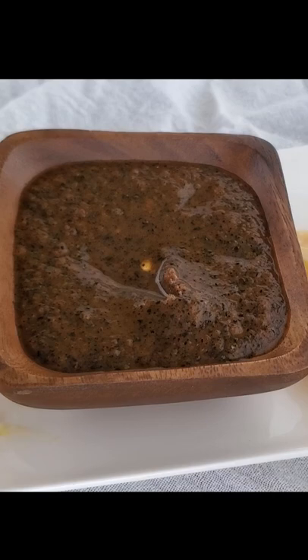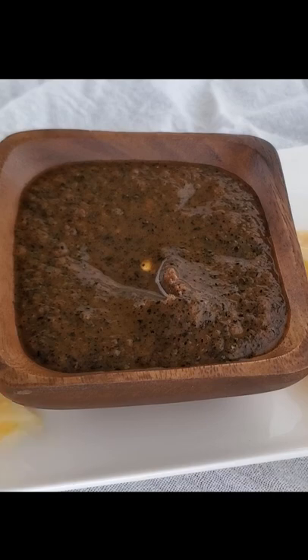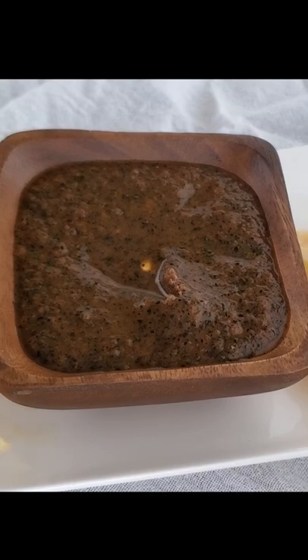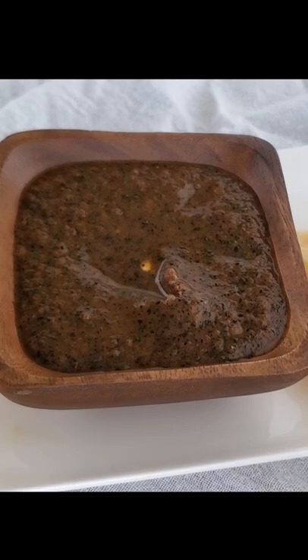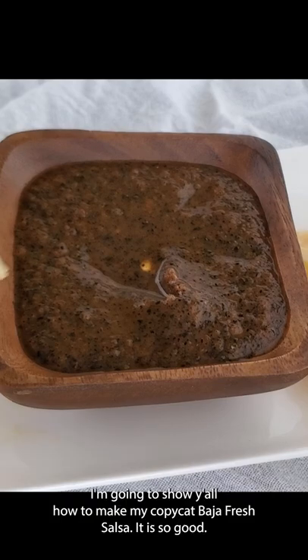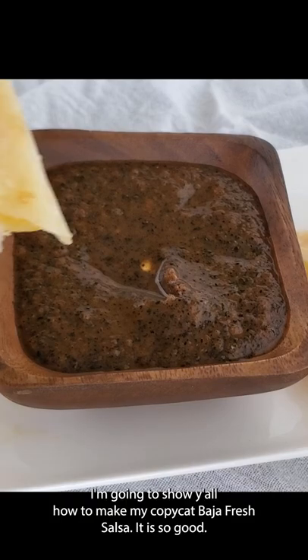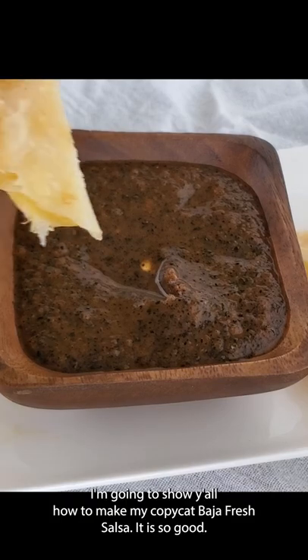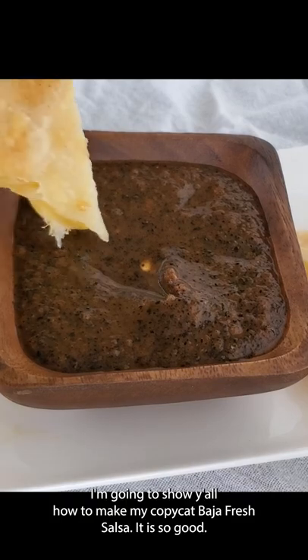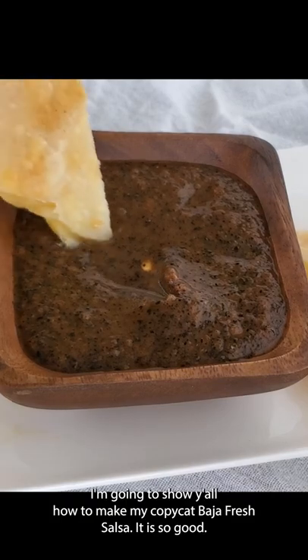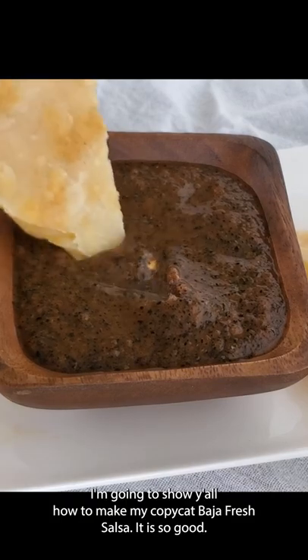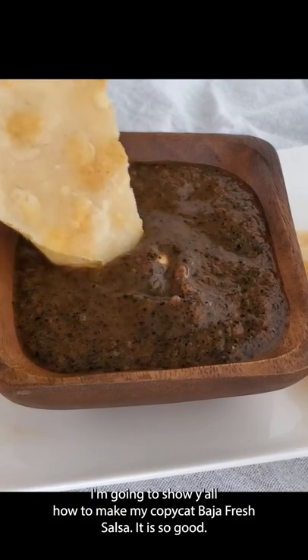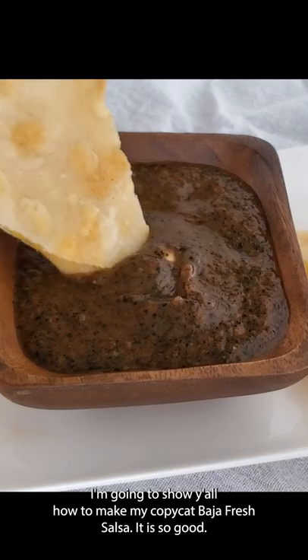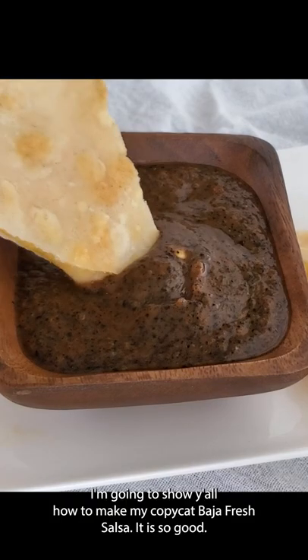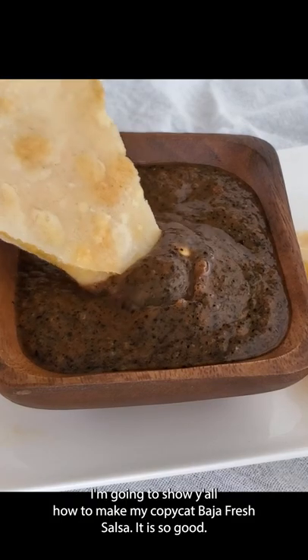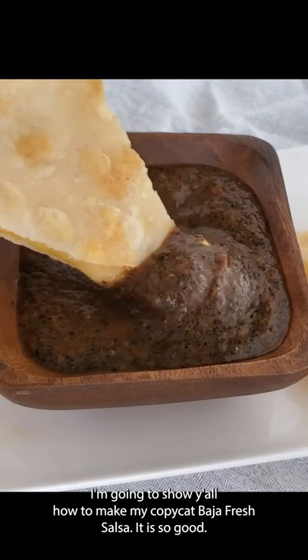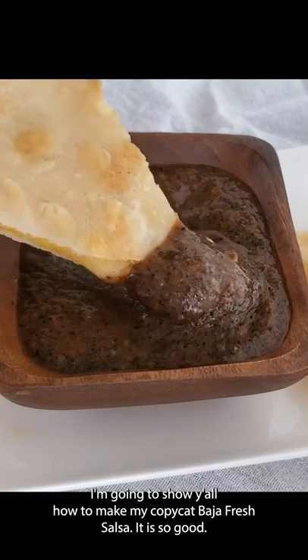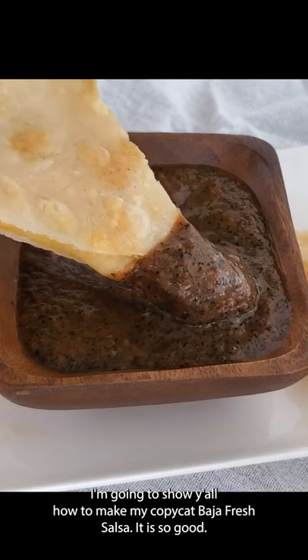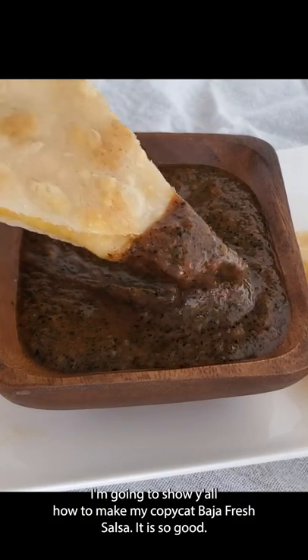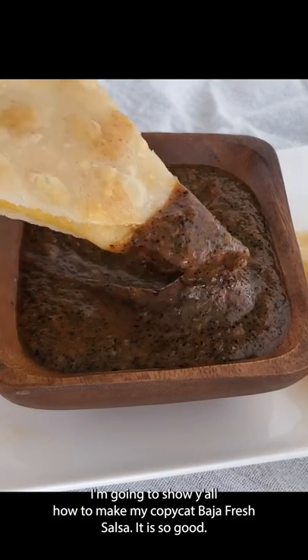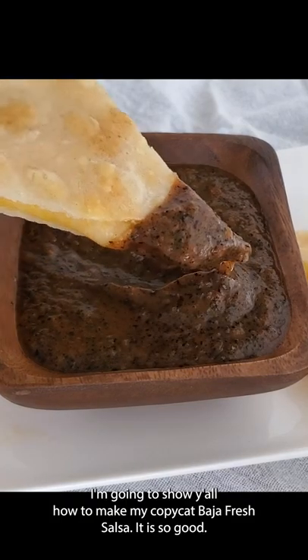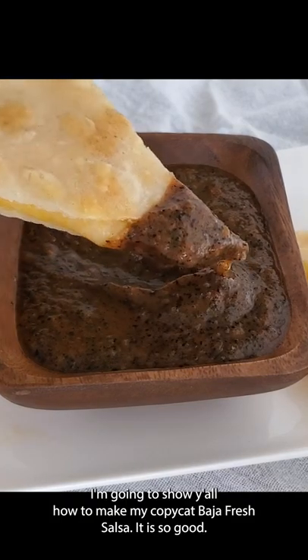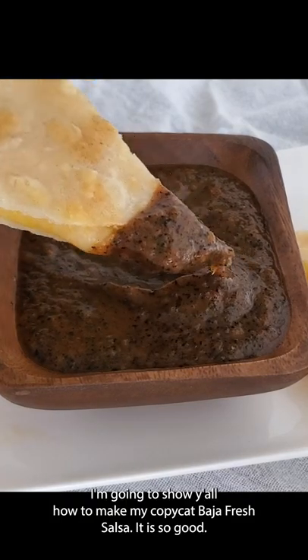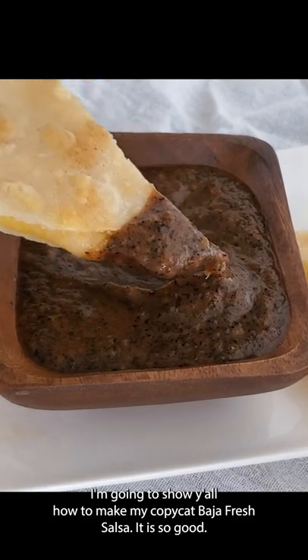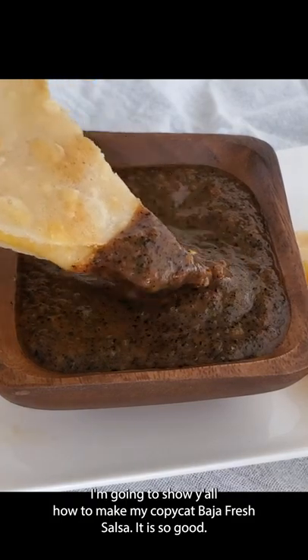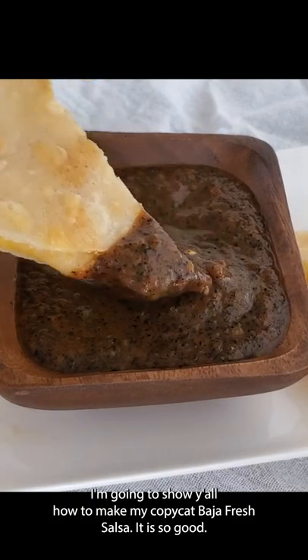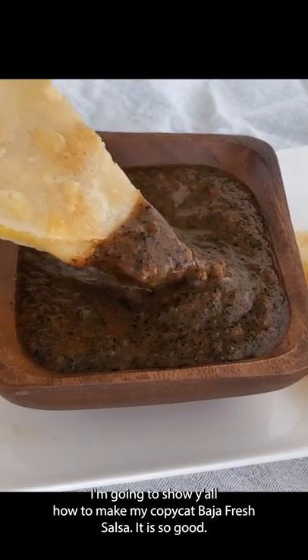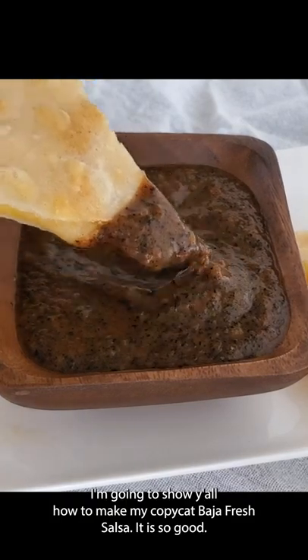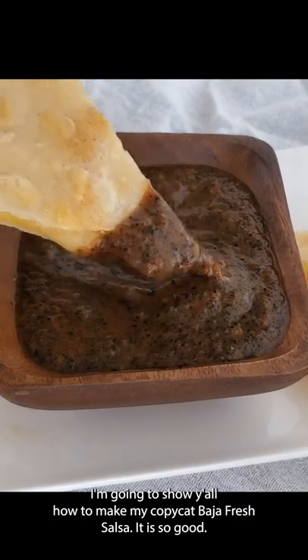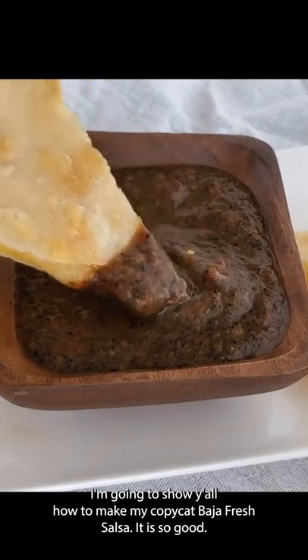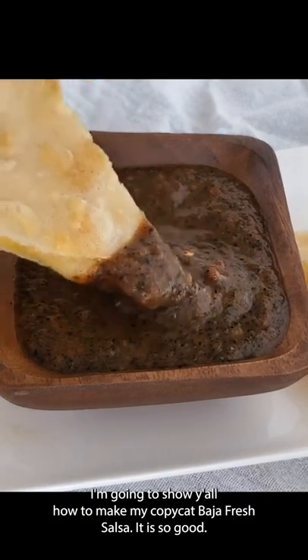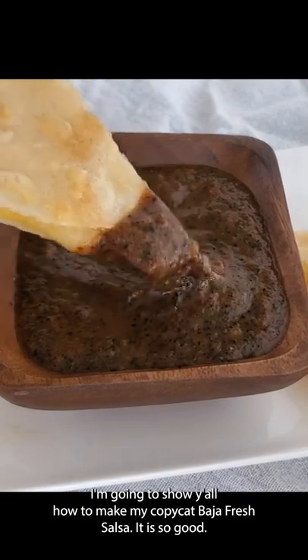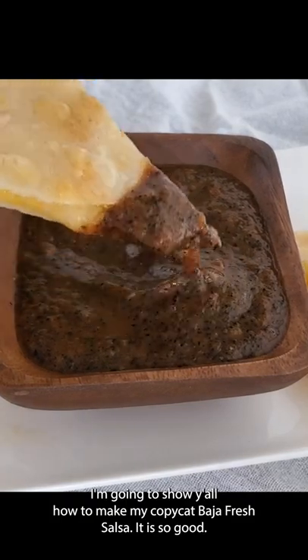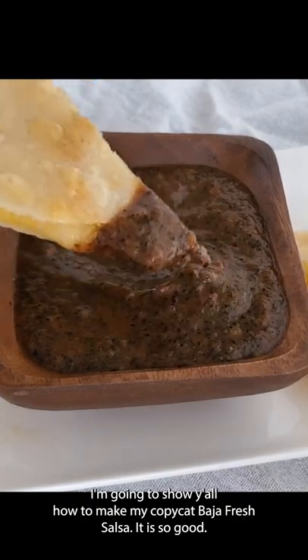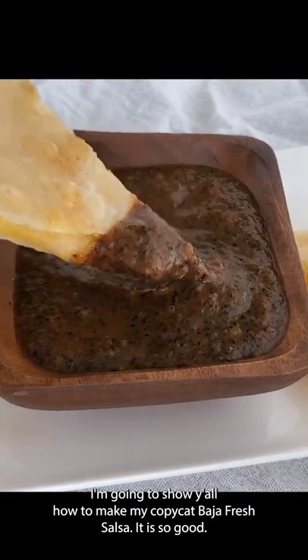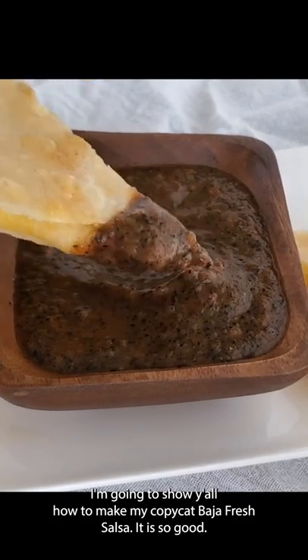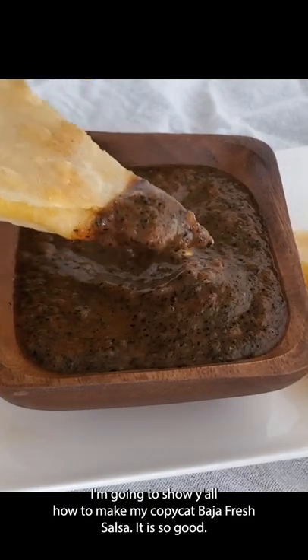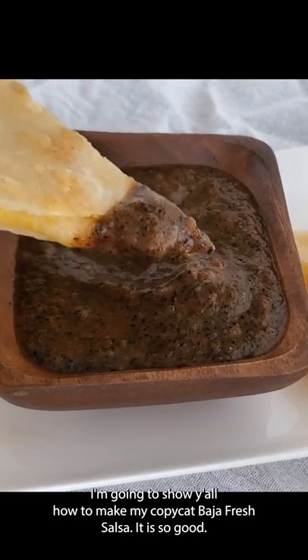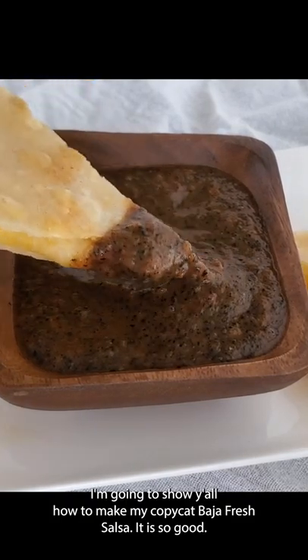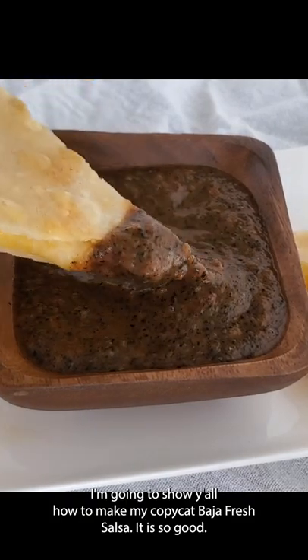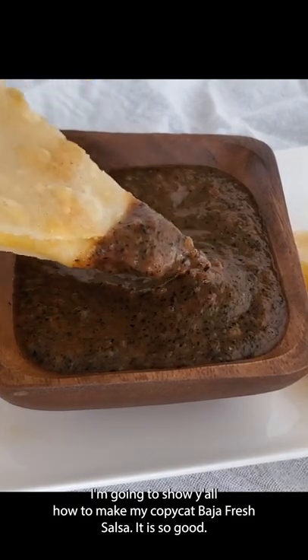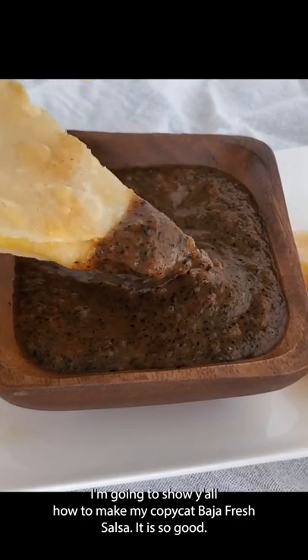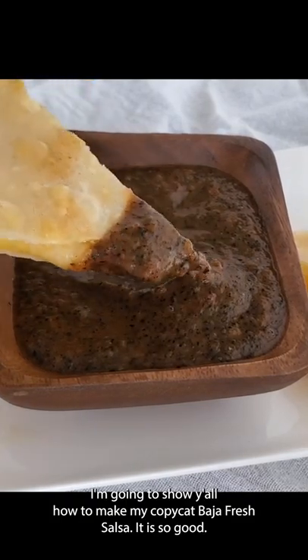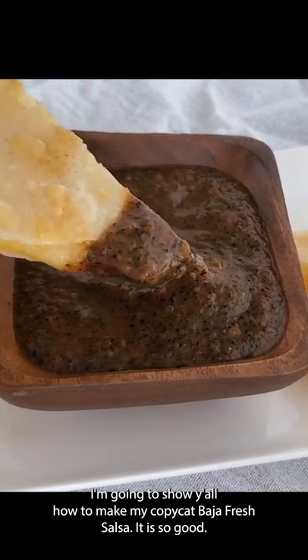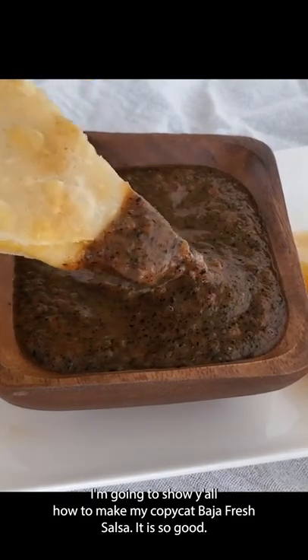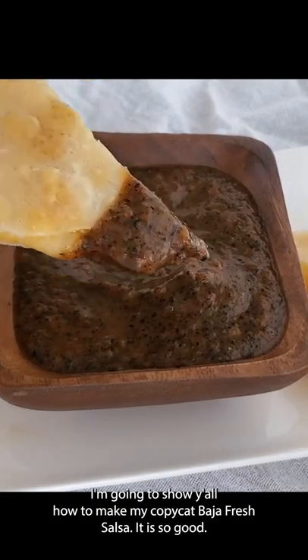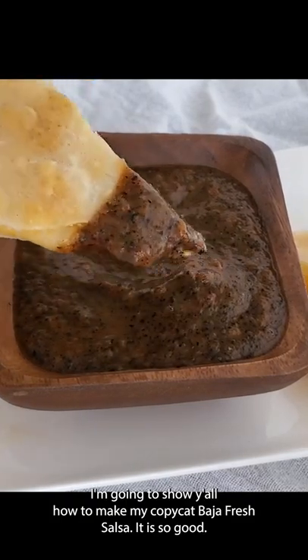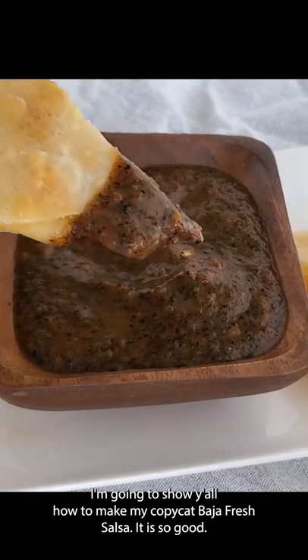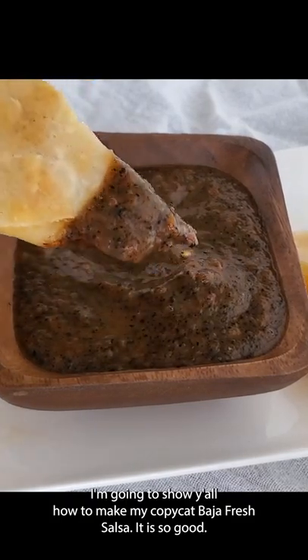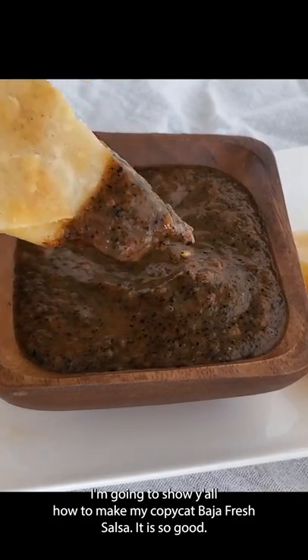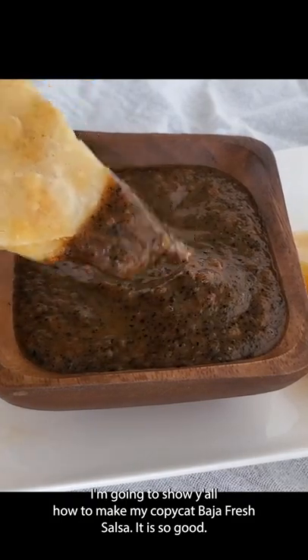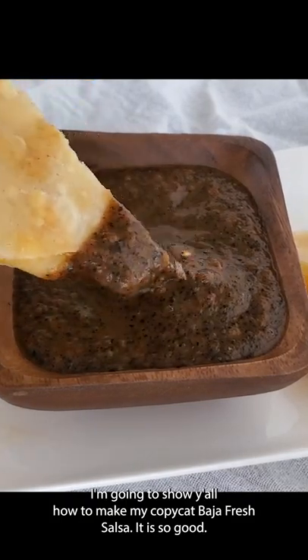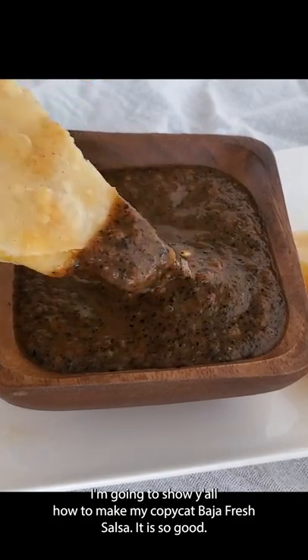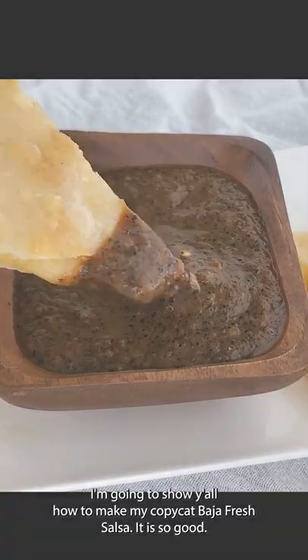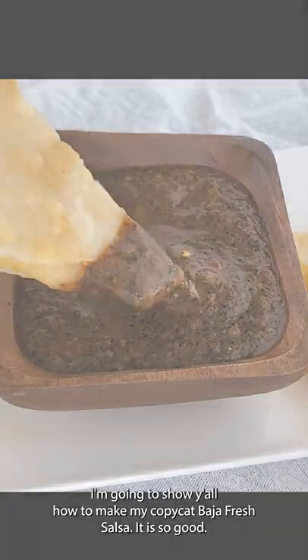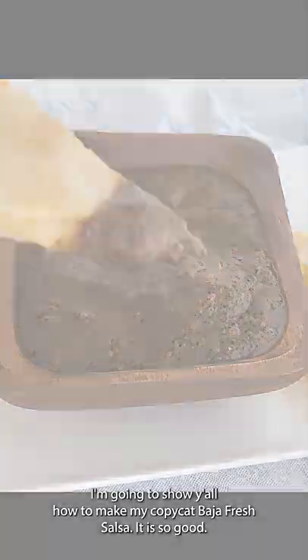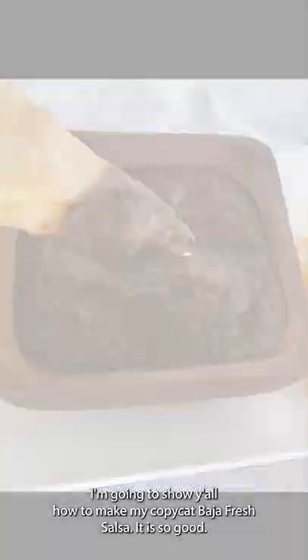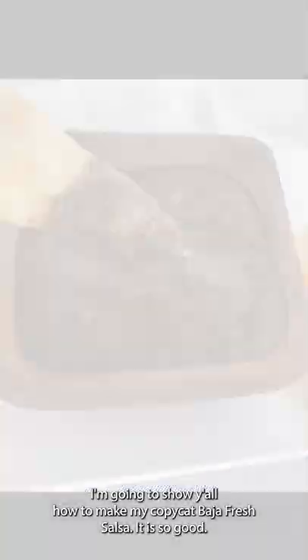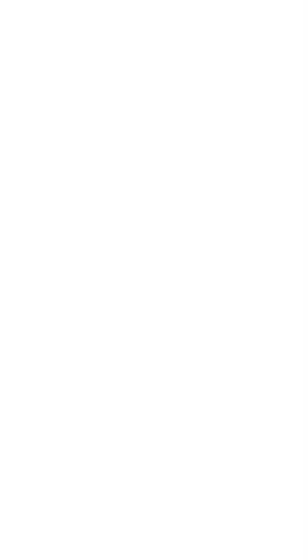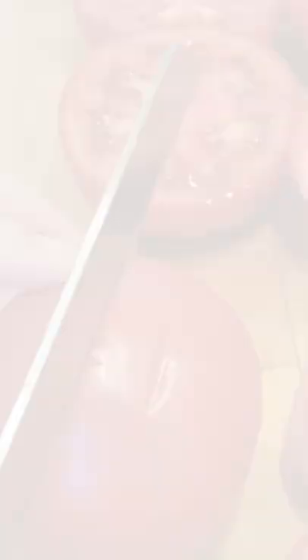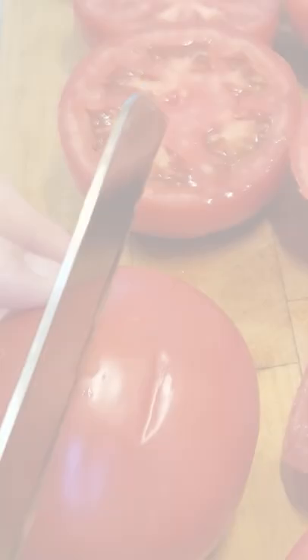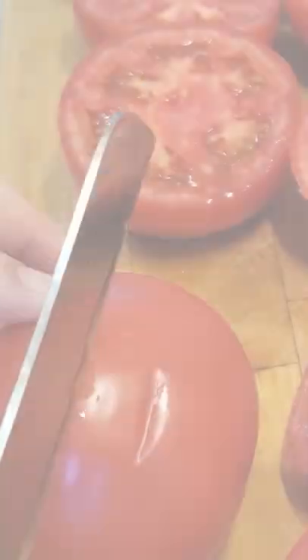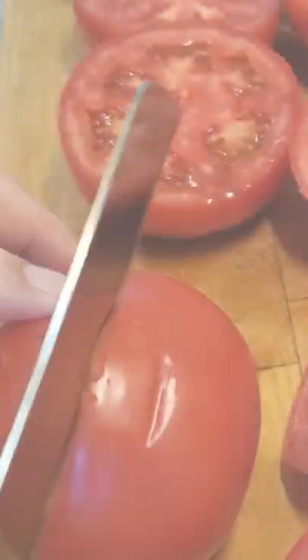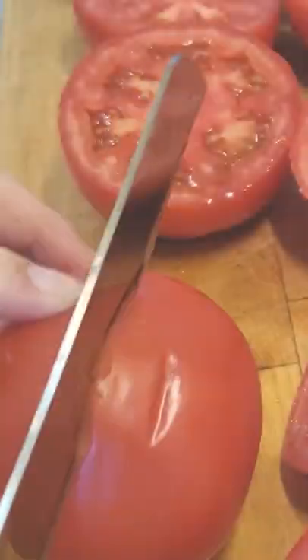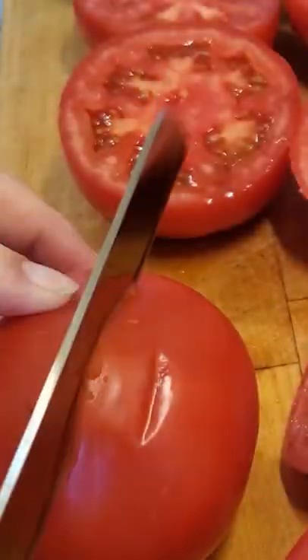I'm going to show you all how to make my Copycat Baja Fresh Salsa. It is so good.